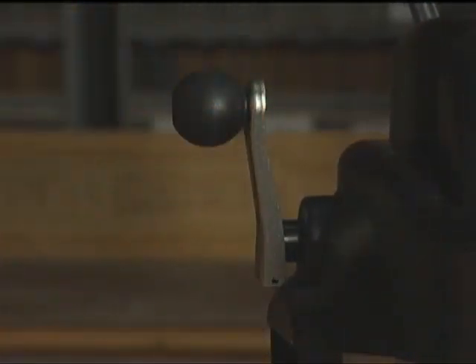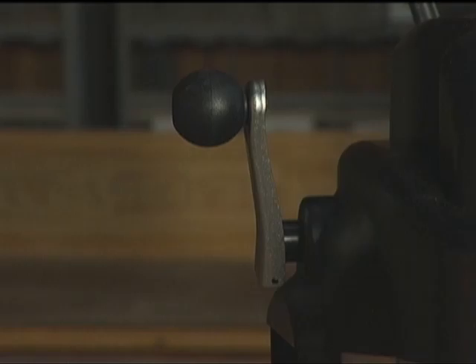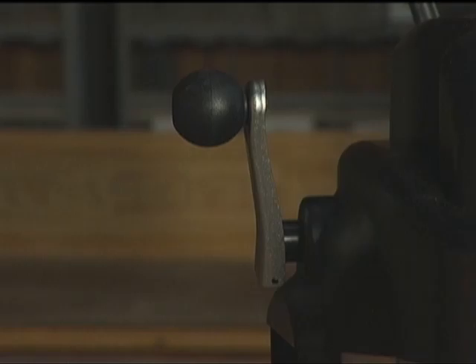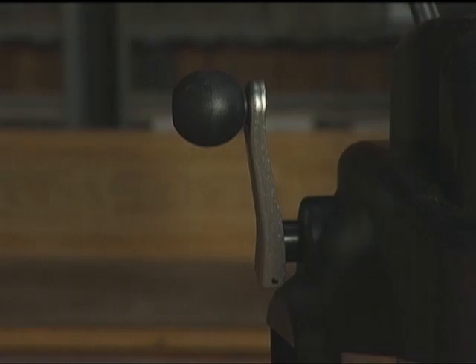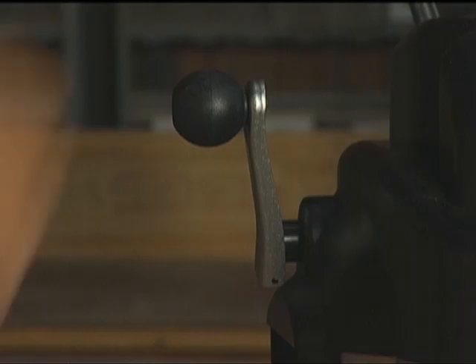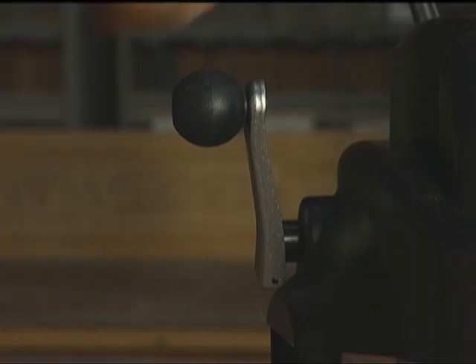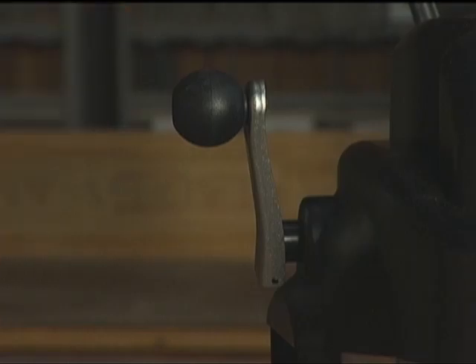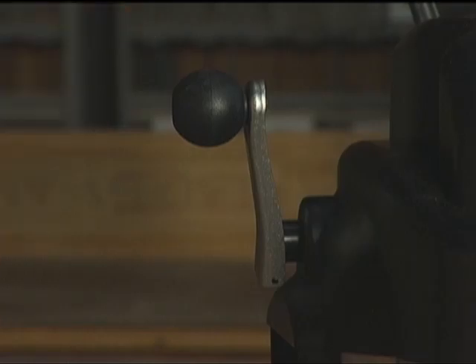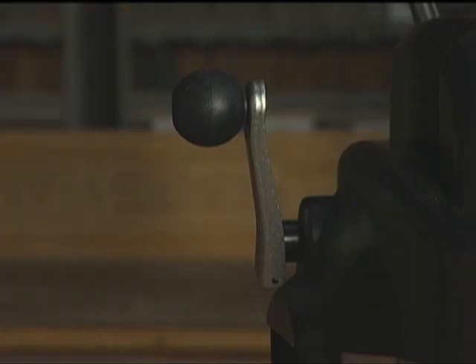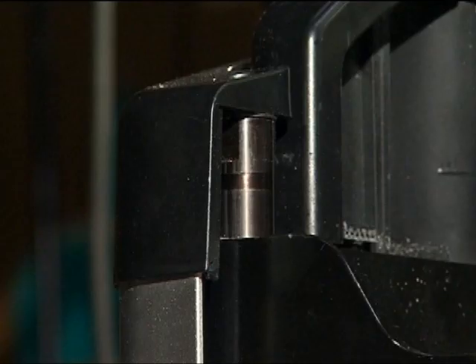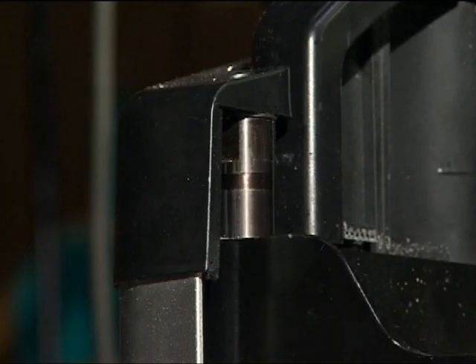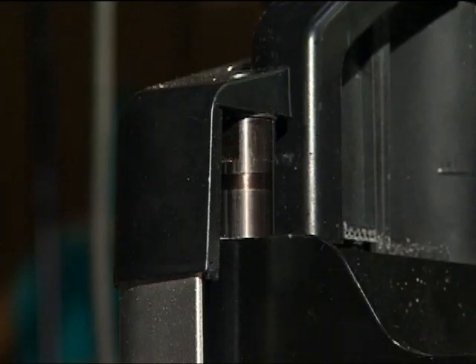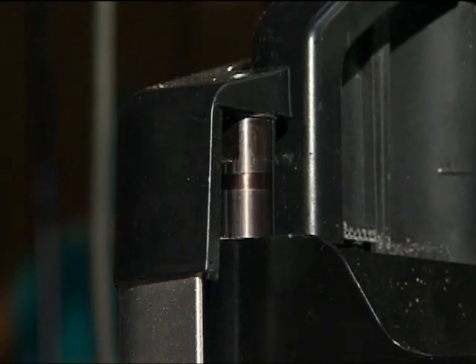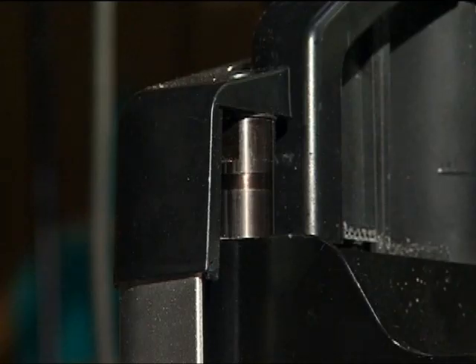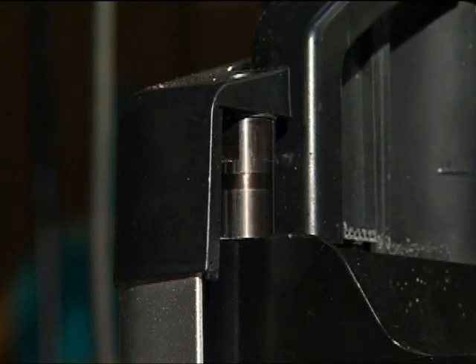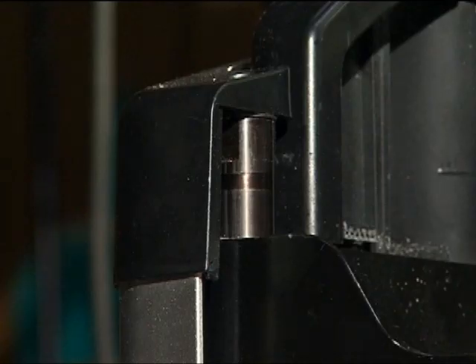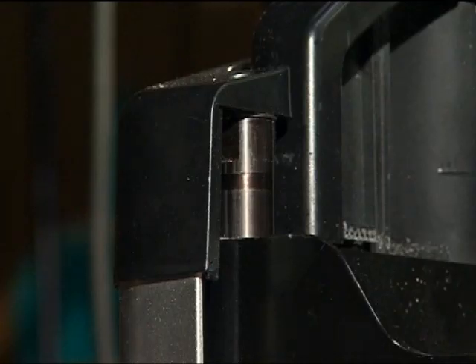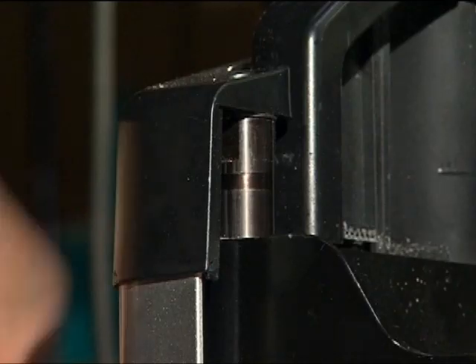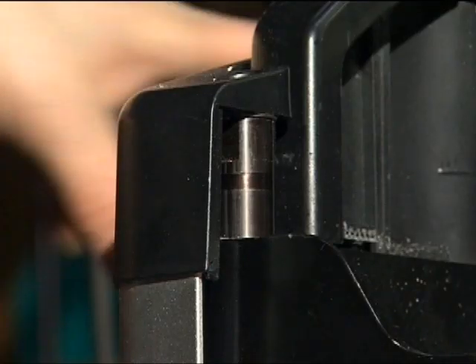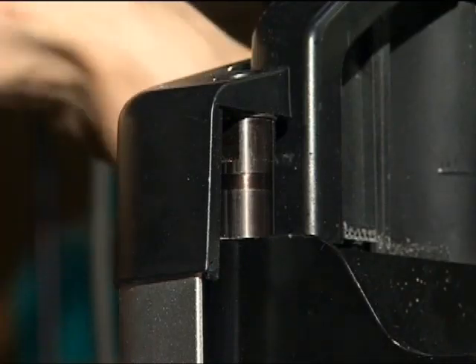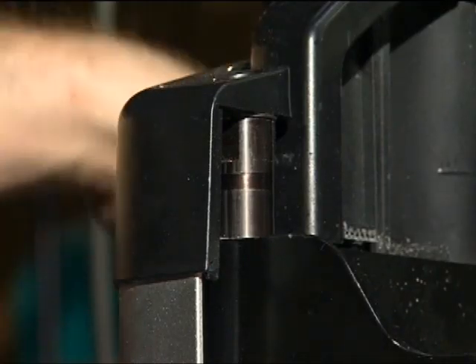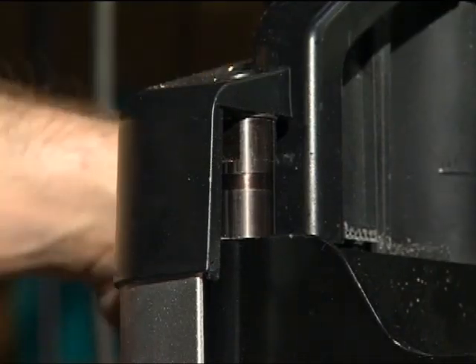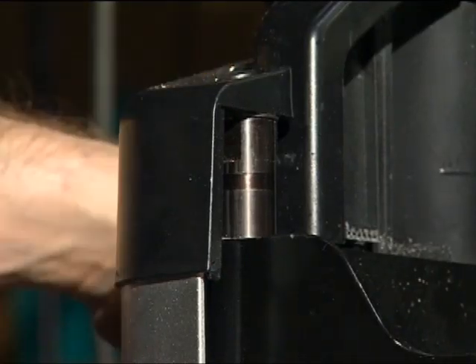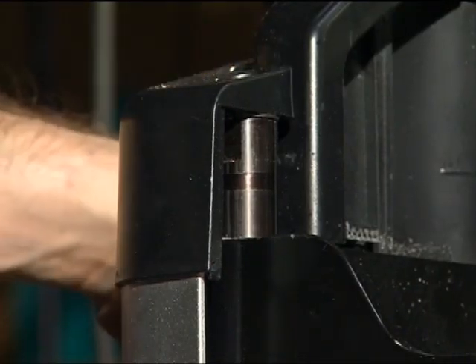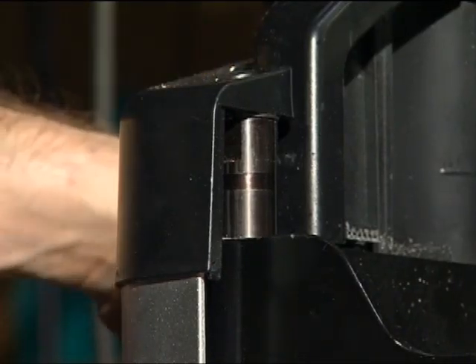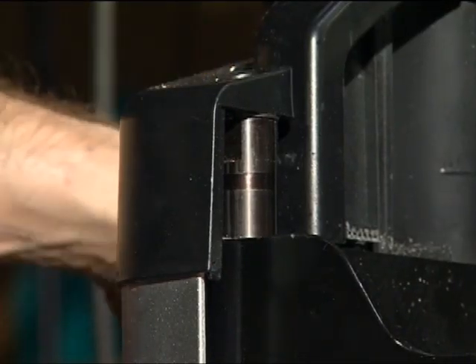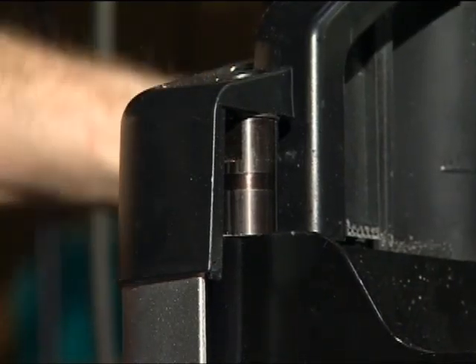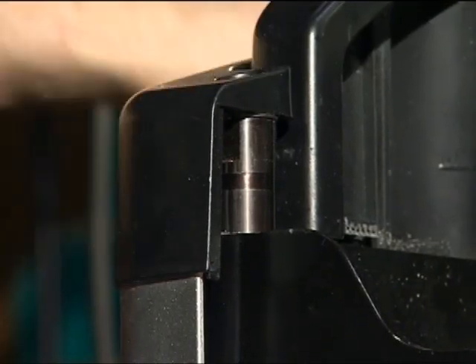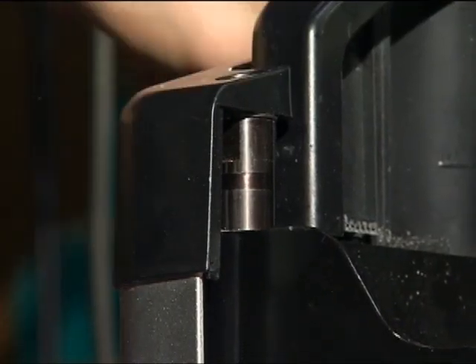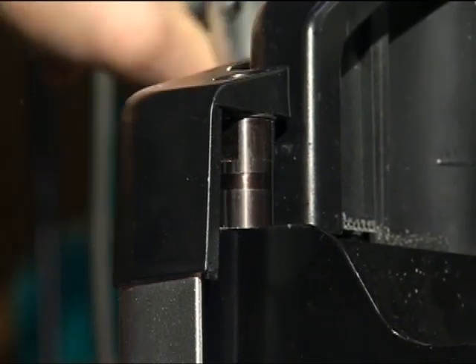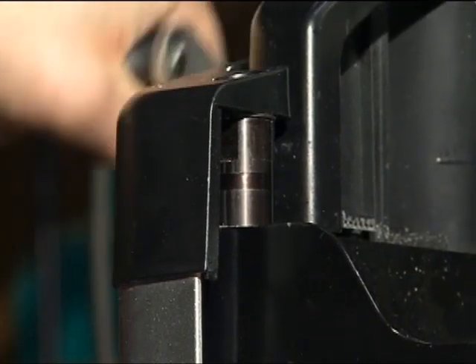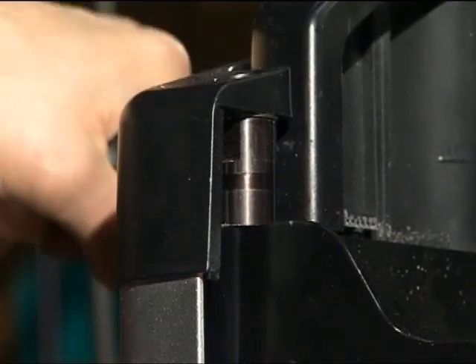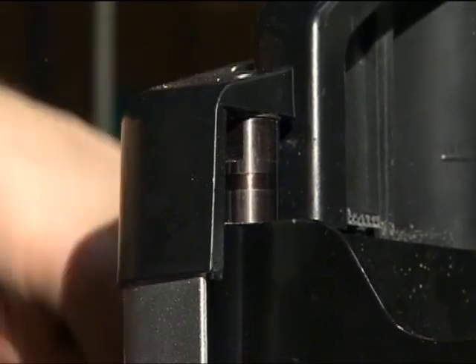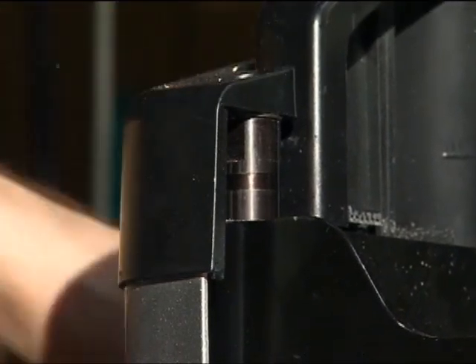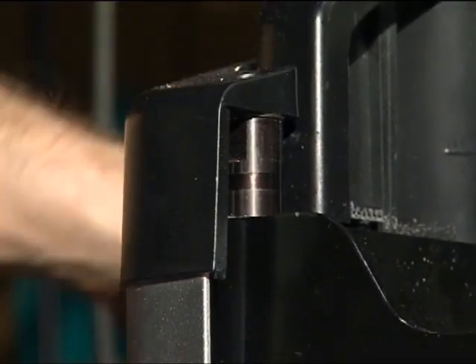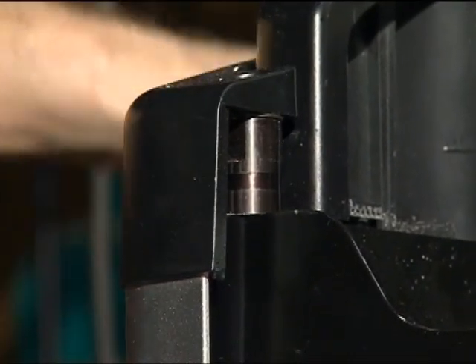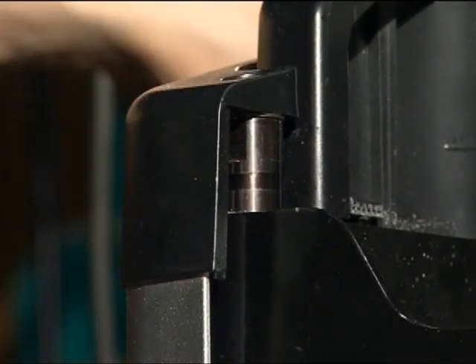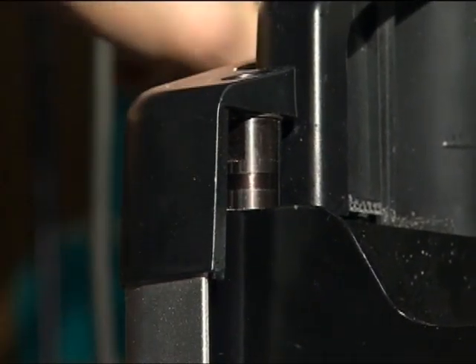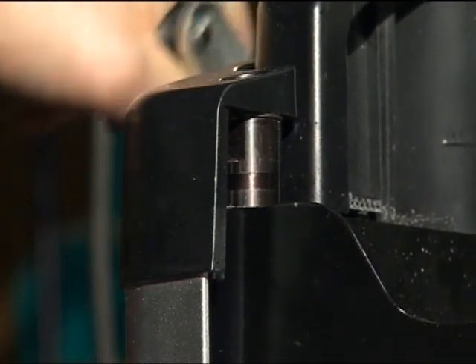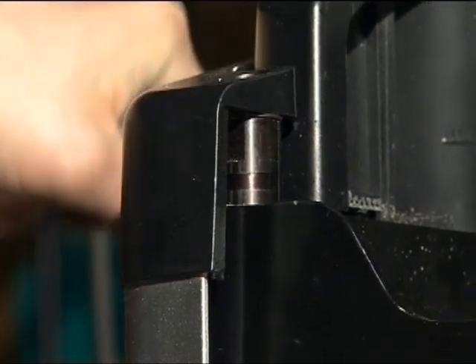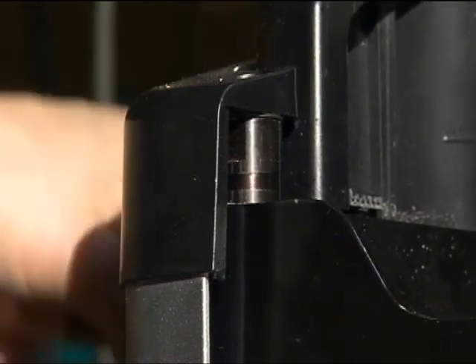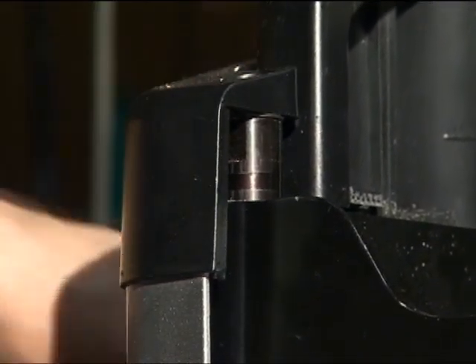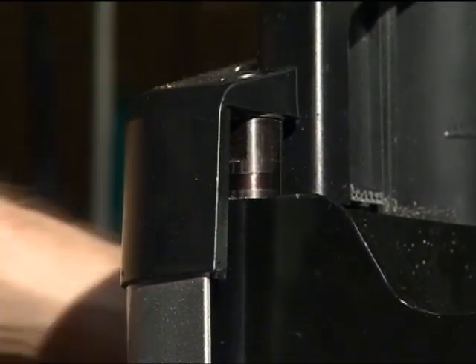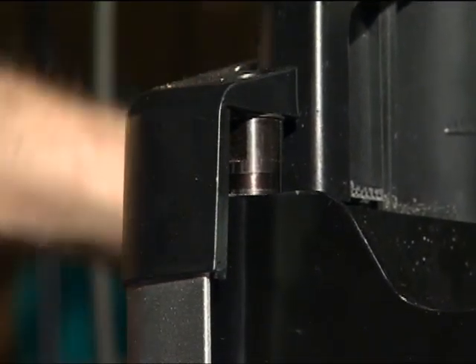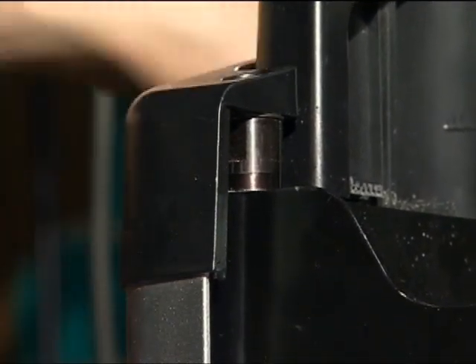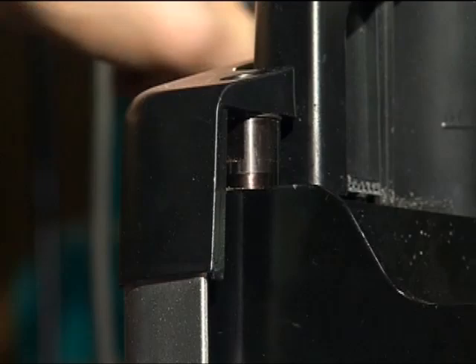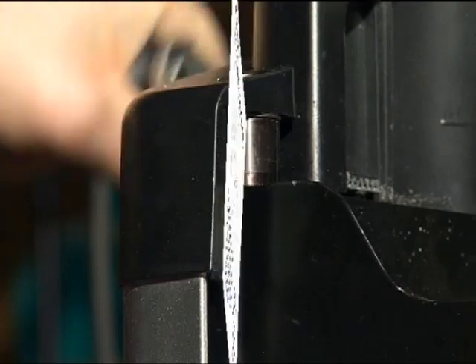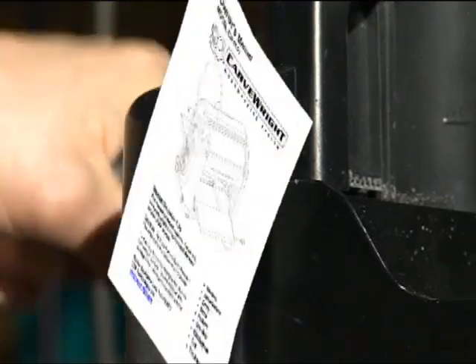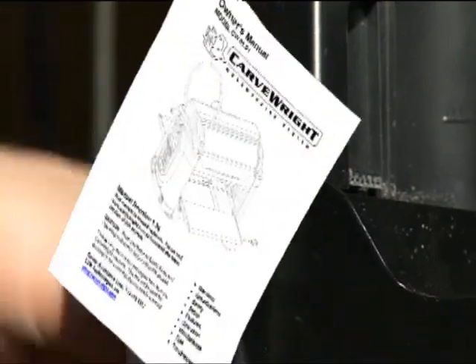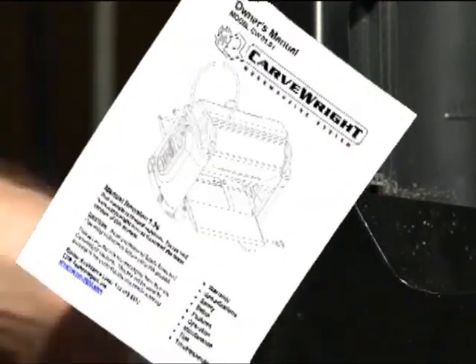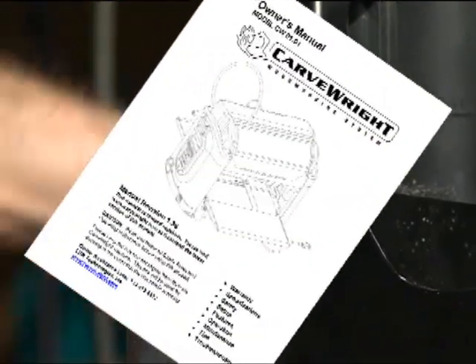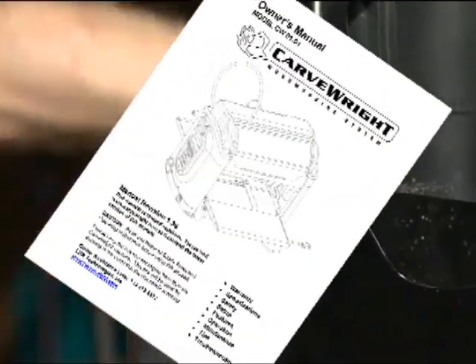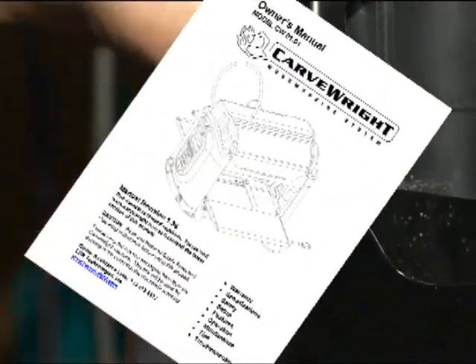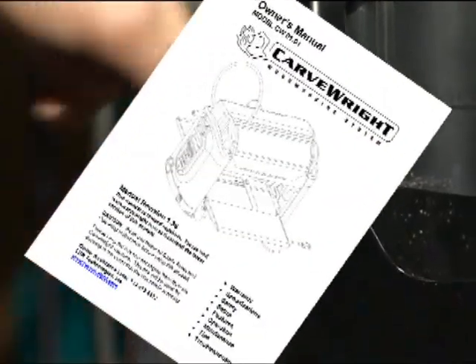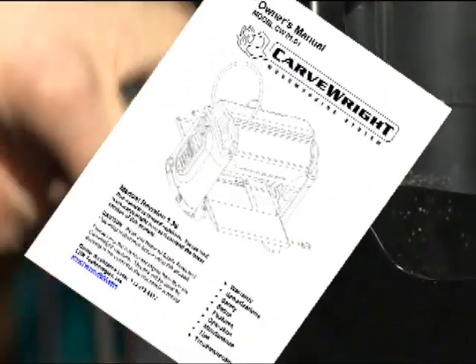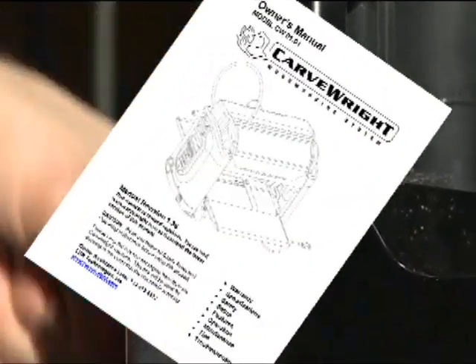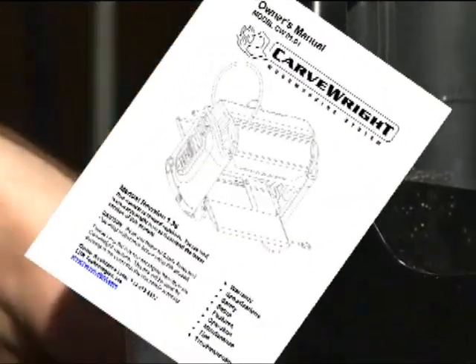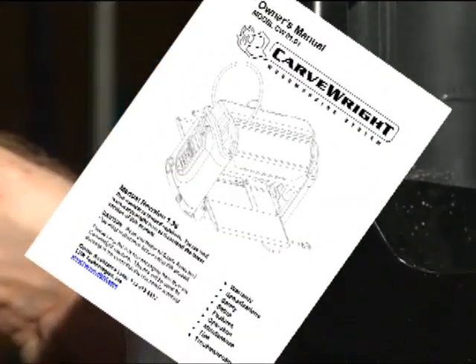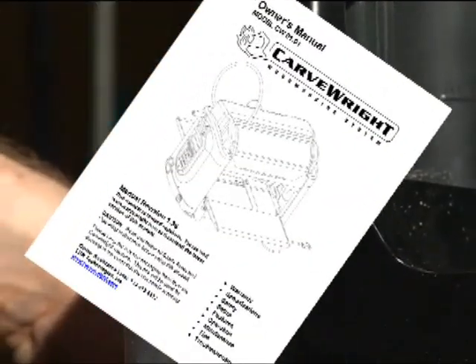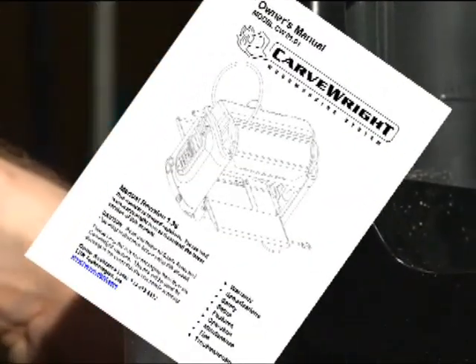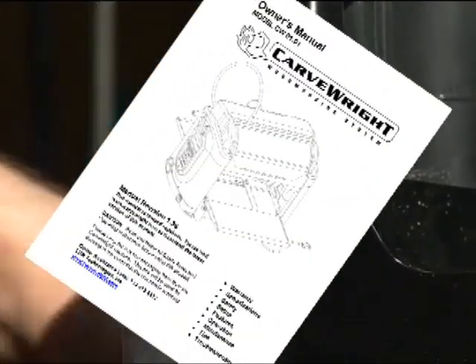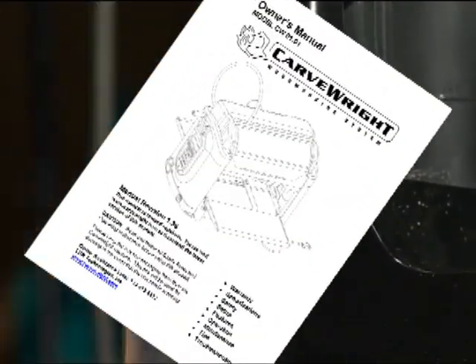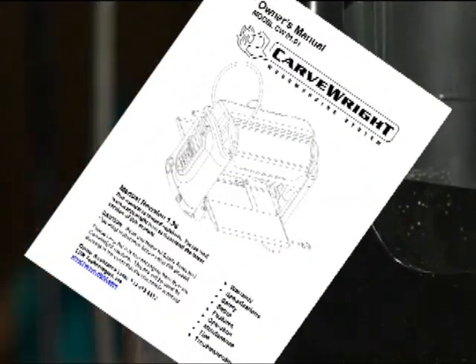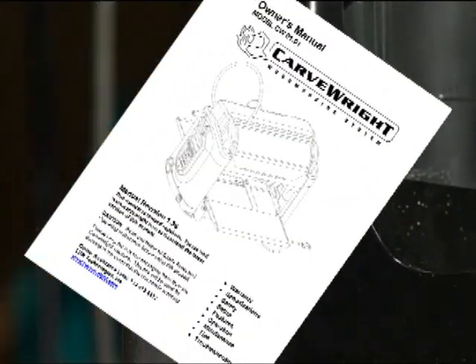Never crank your machine head above the slots on the four guide posts or it may get stuck. See the manual on how to get it unstuck.